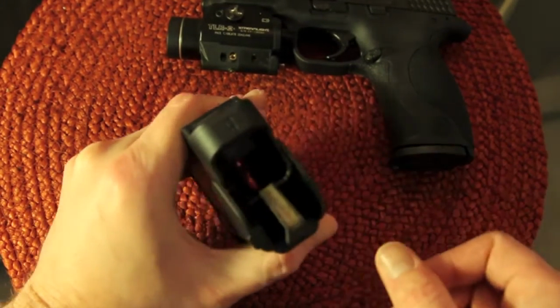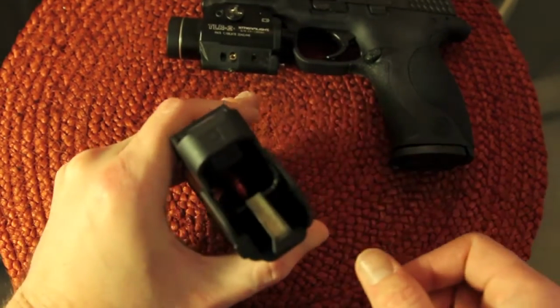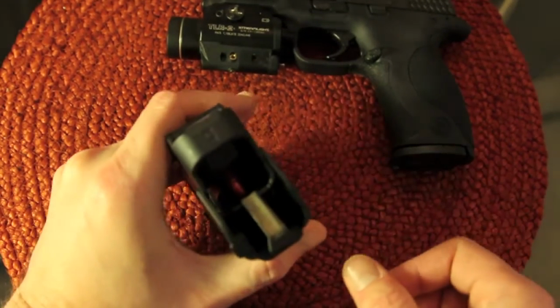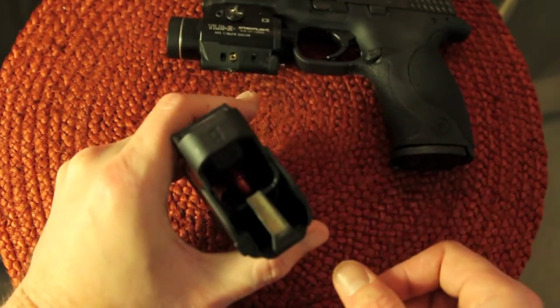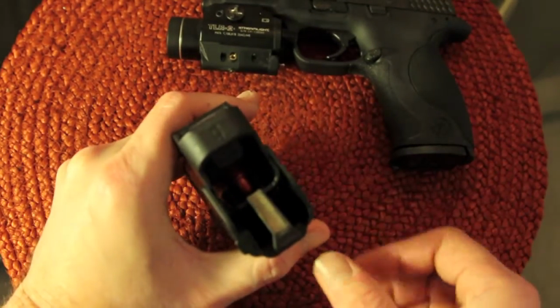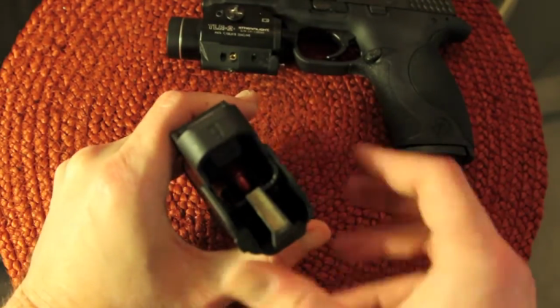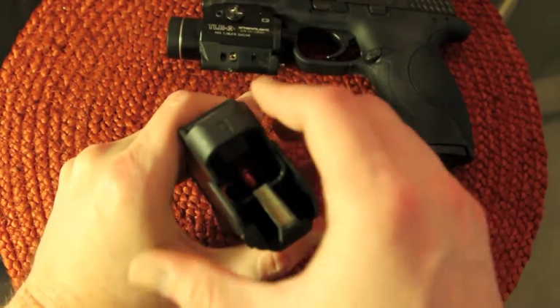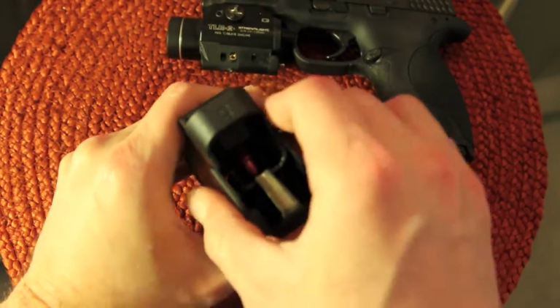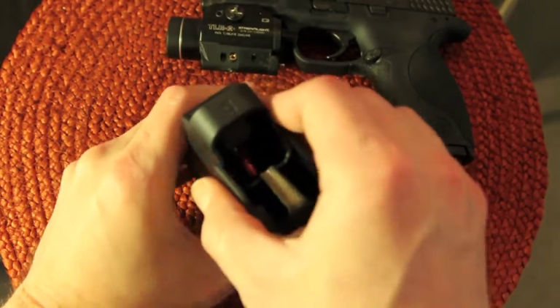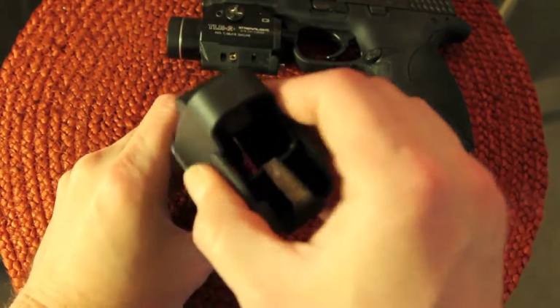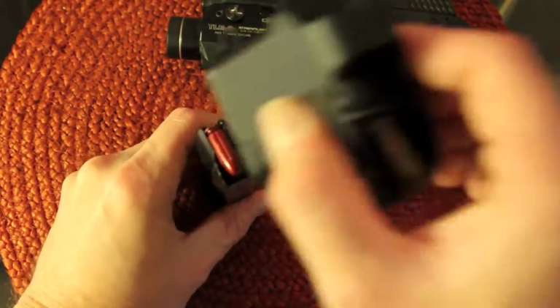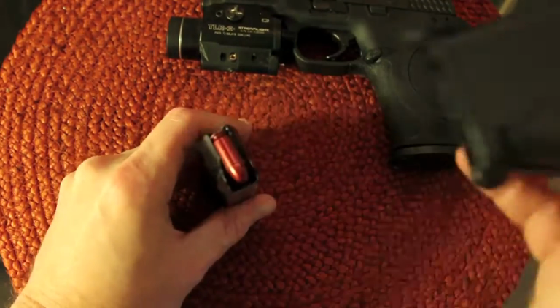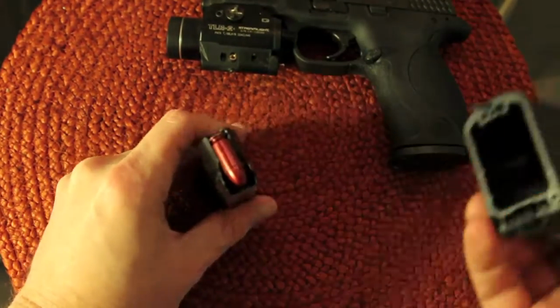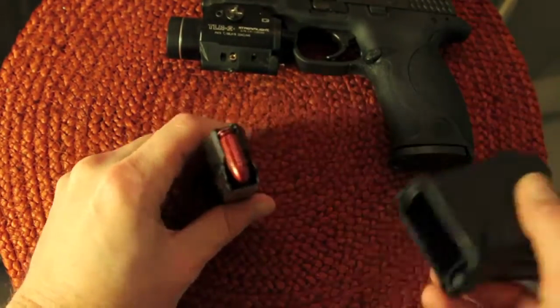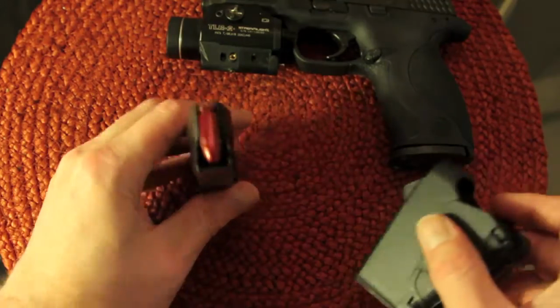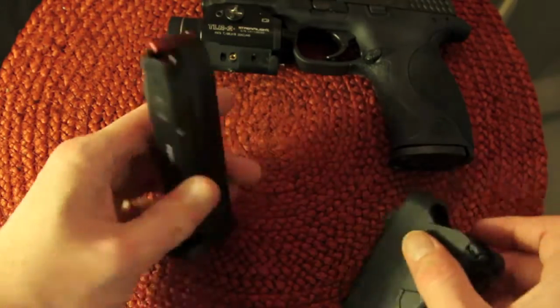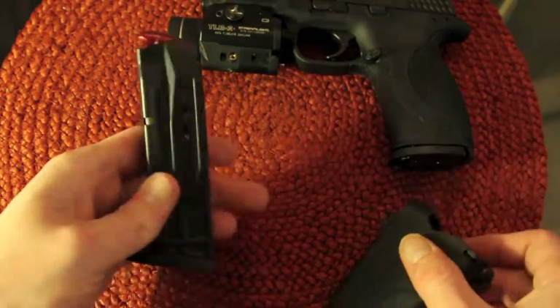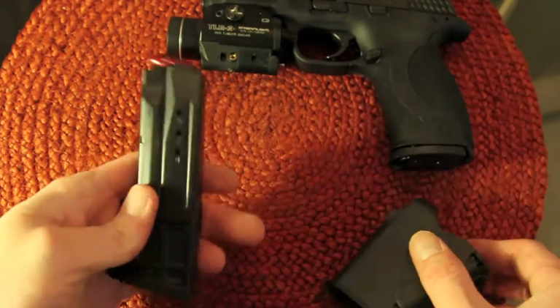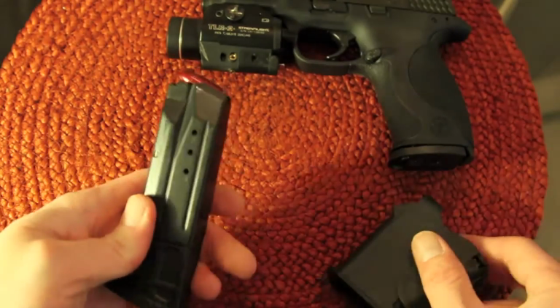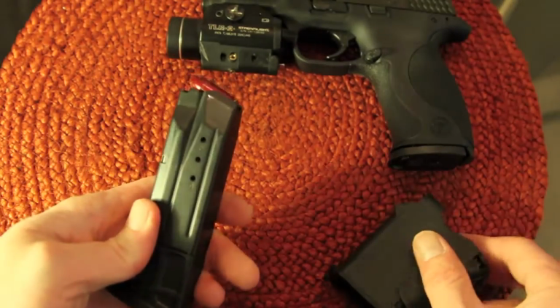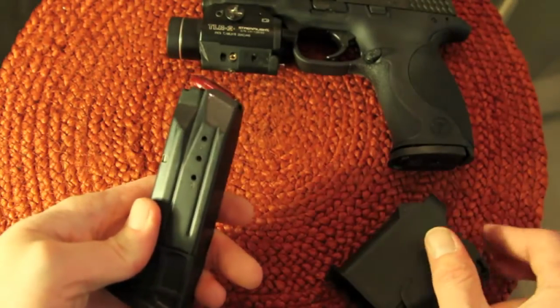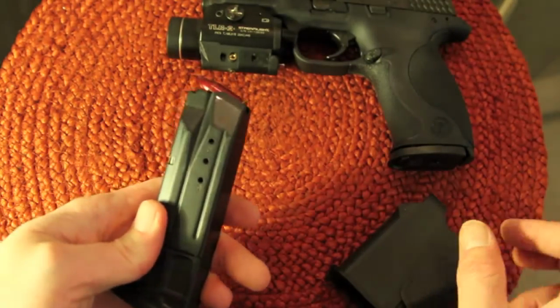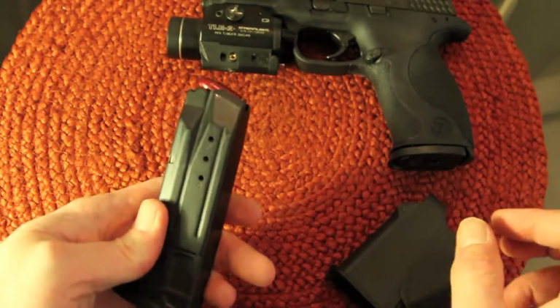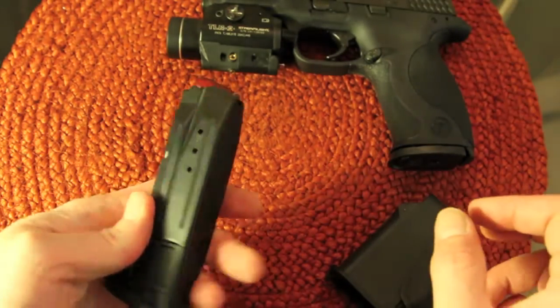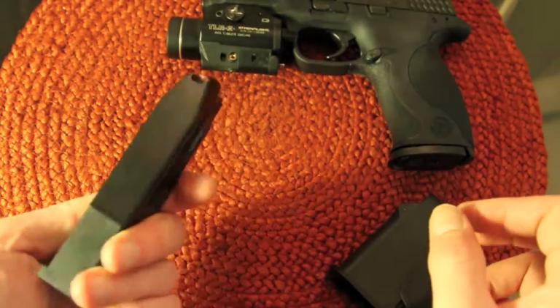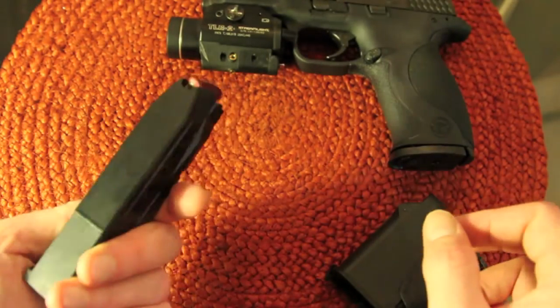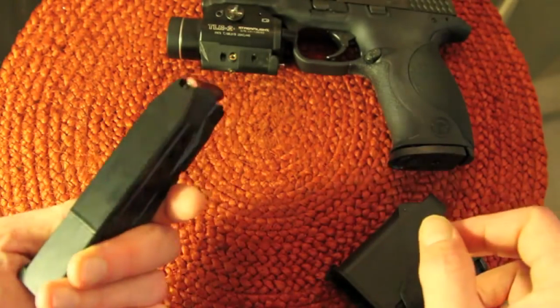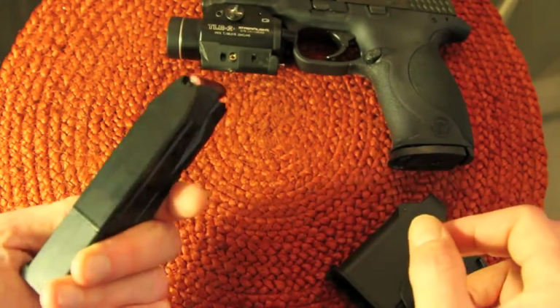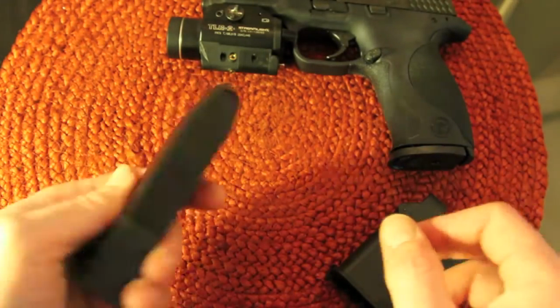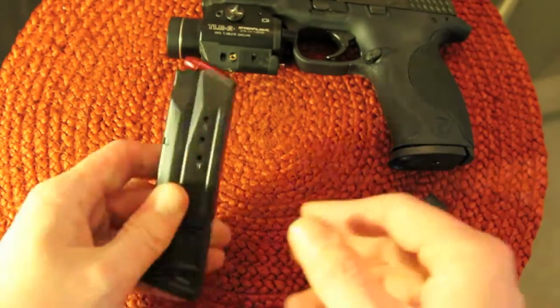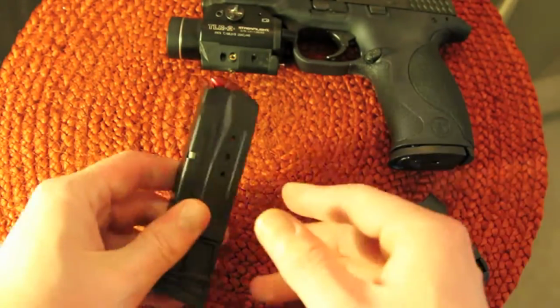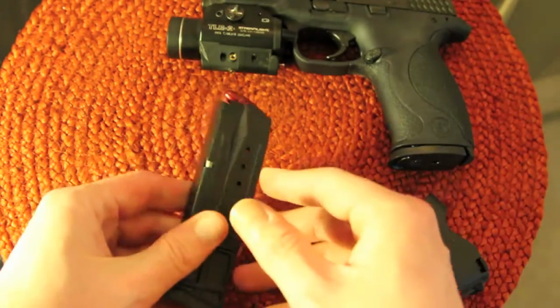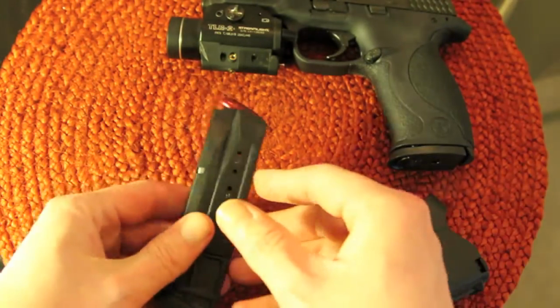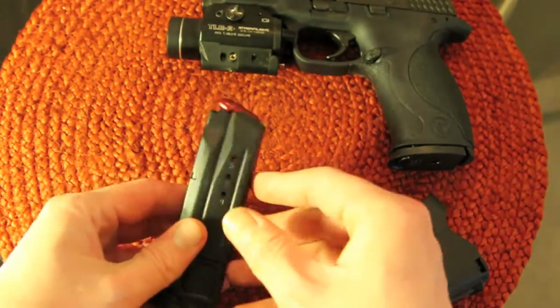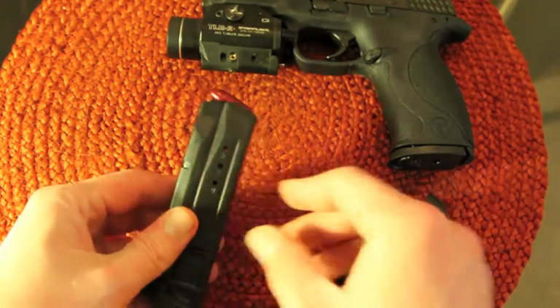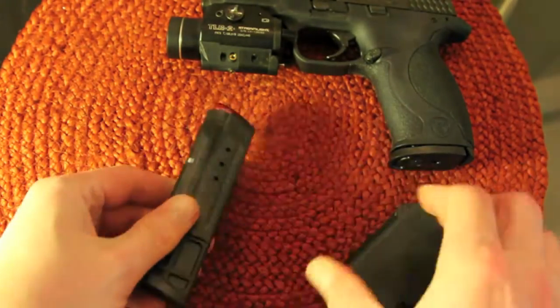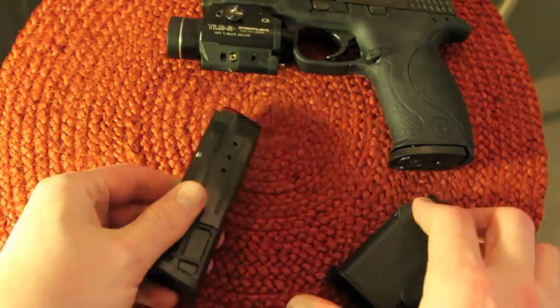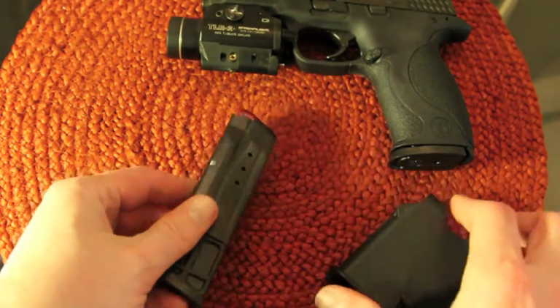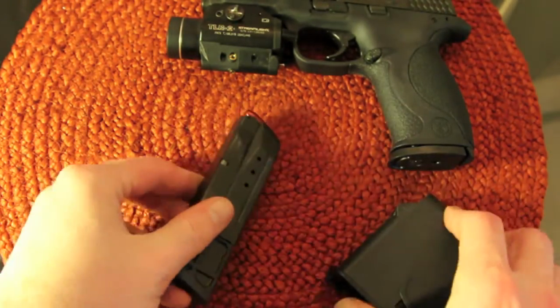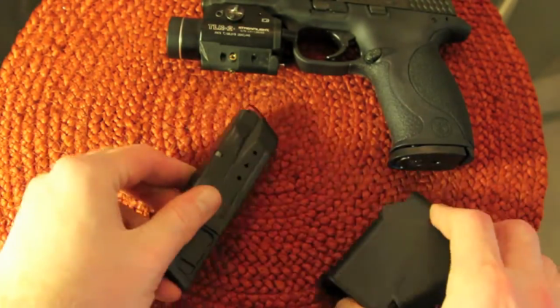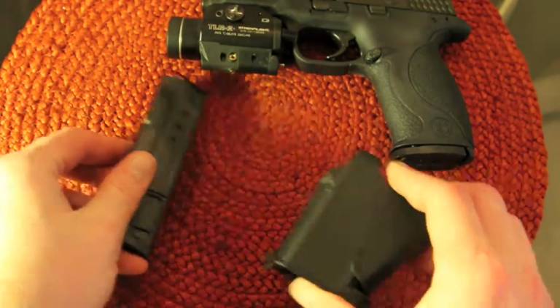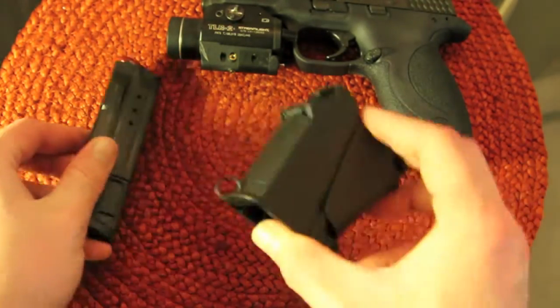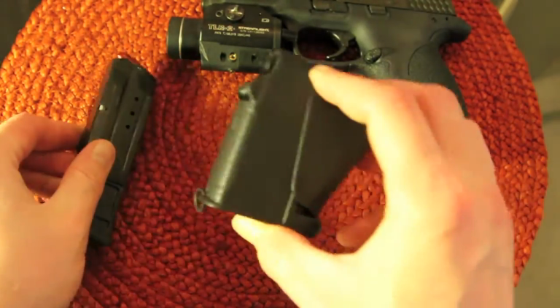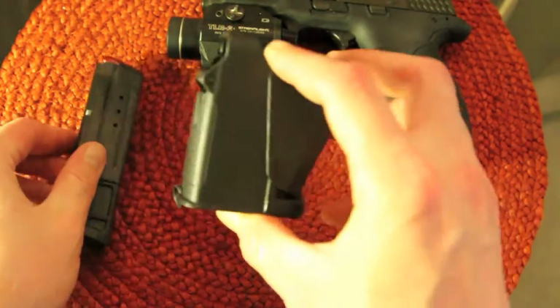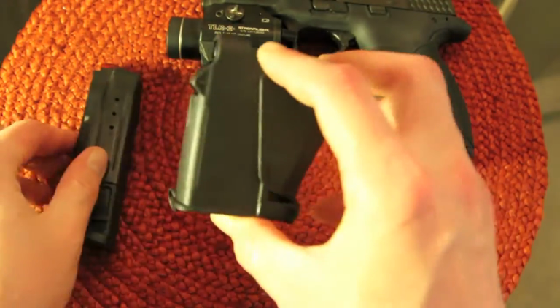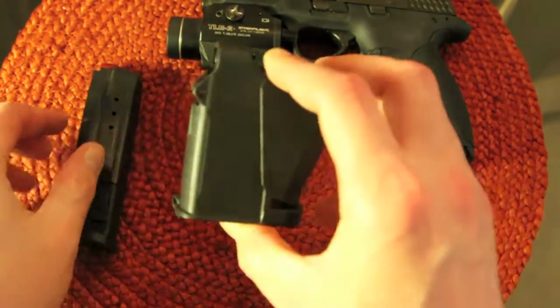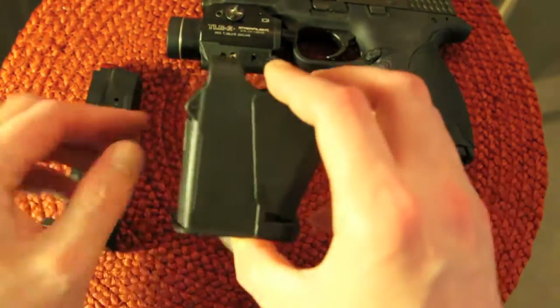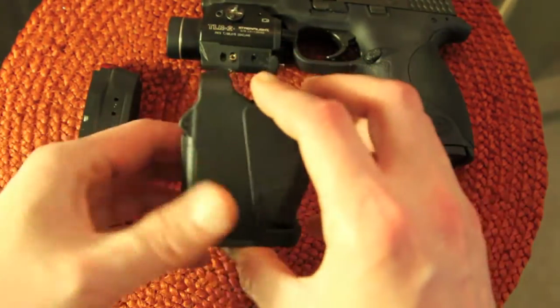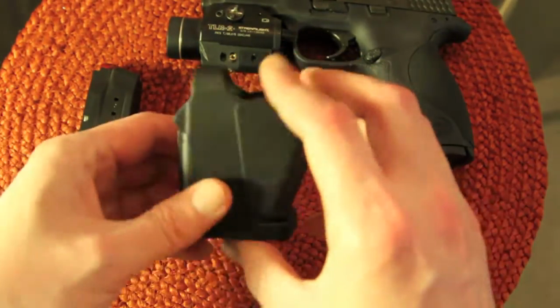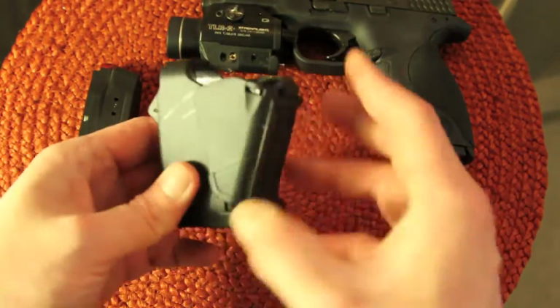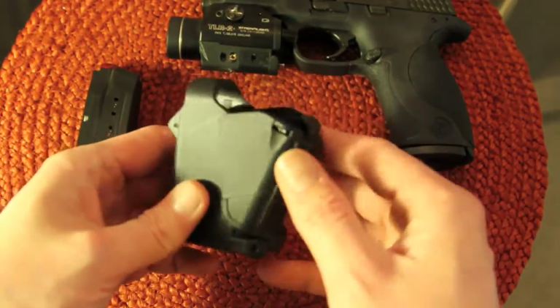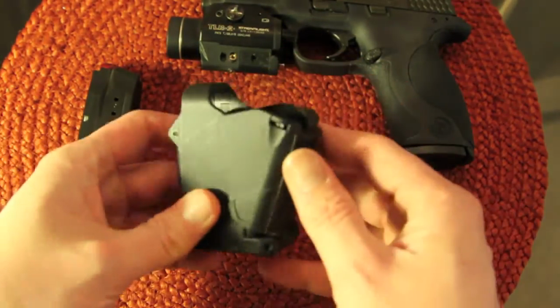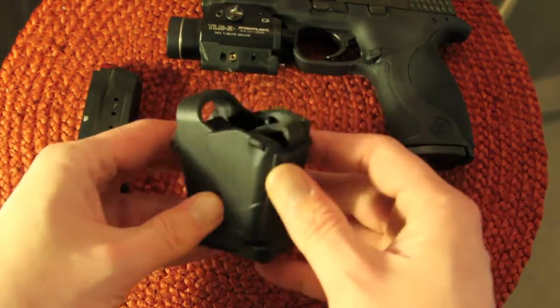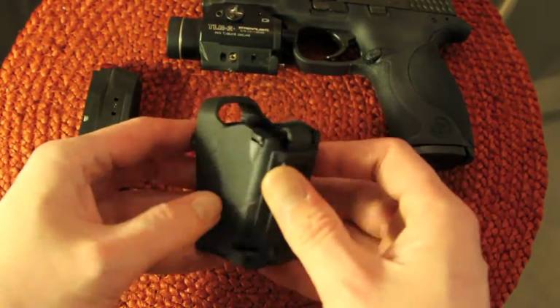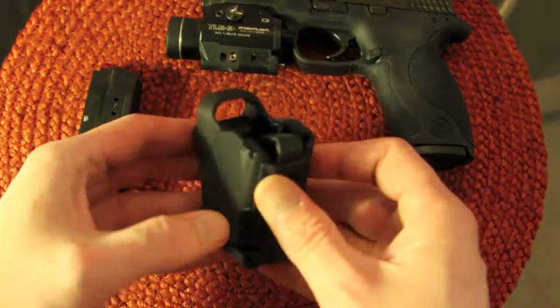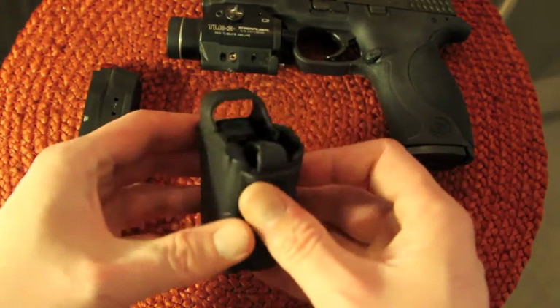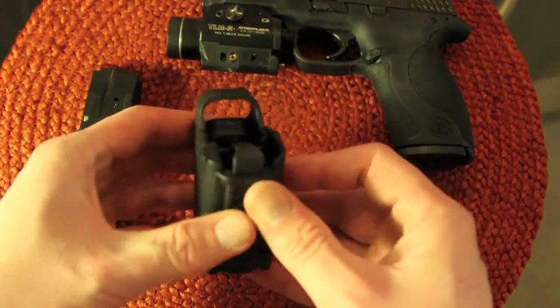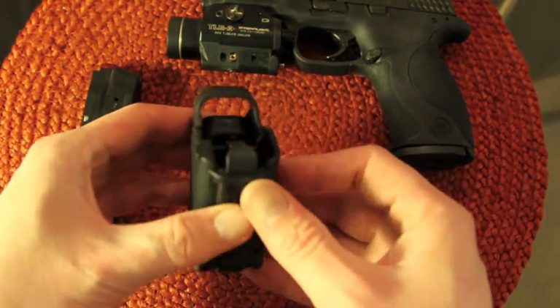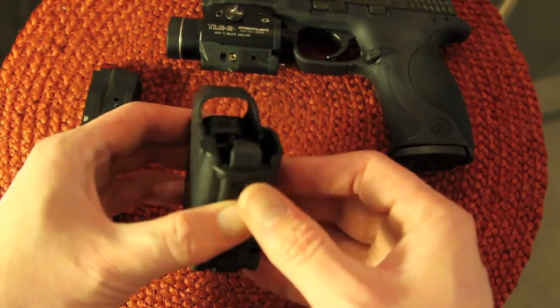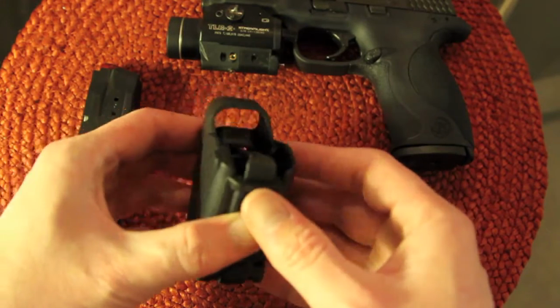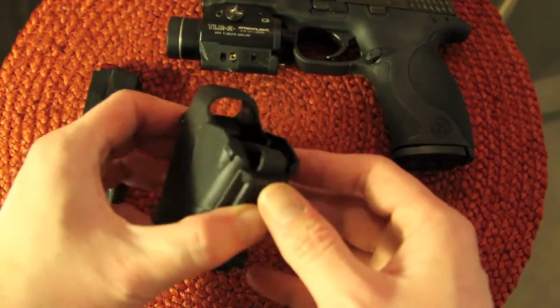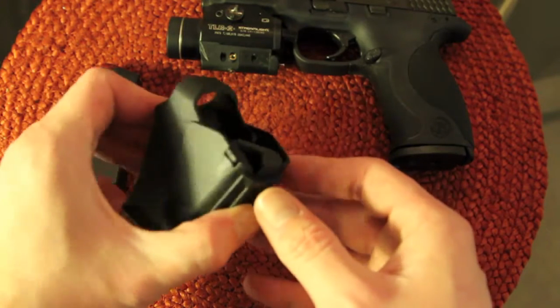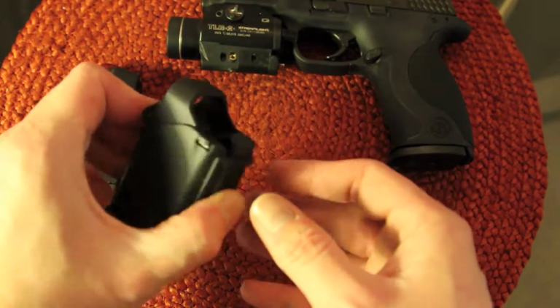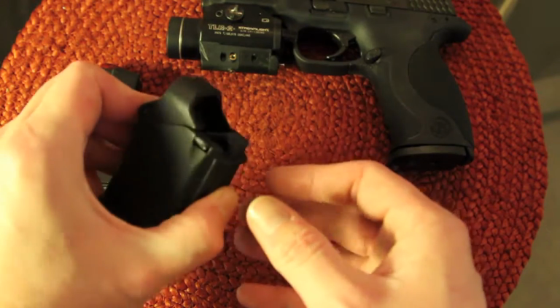I've just got five of these practice rounds. And there you go. Simple, effective, works great — I've had no issues with it whatsoever.